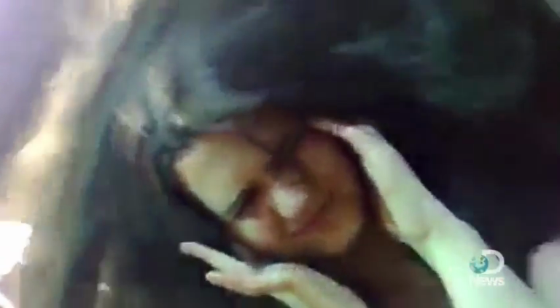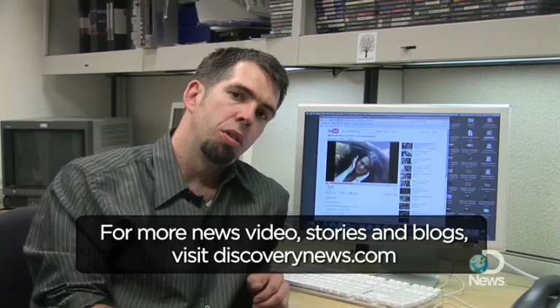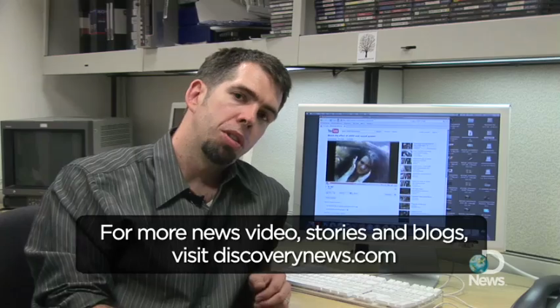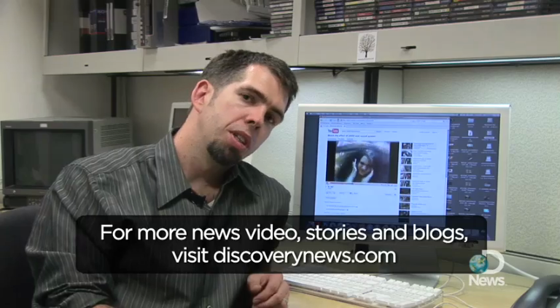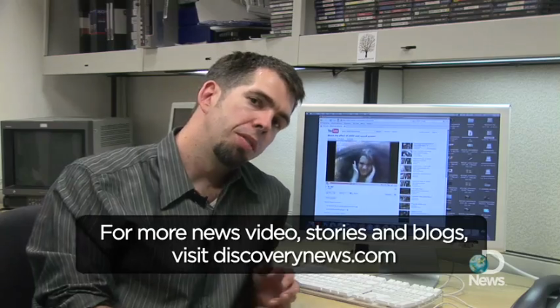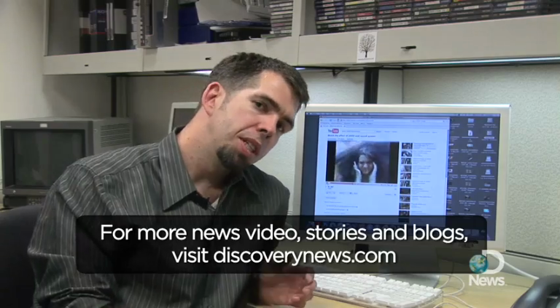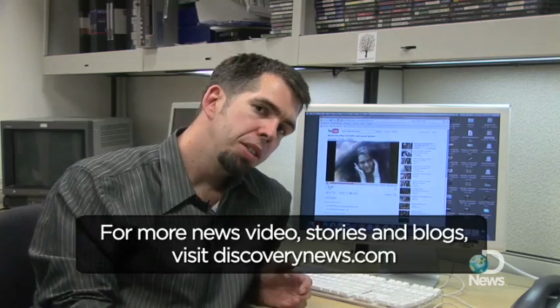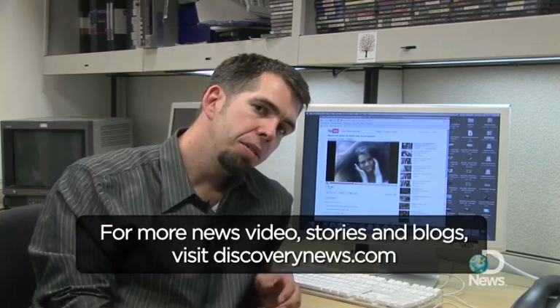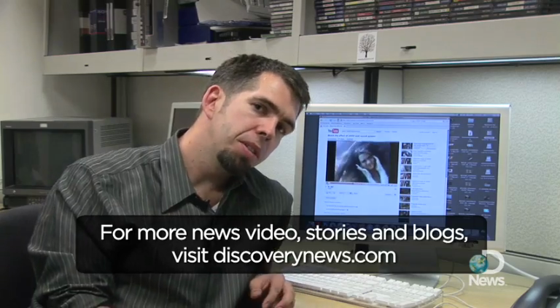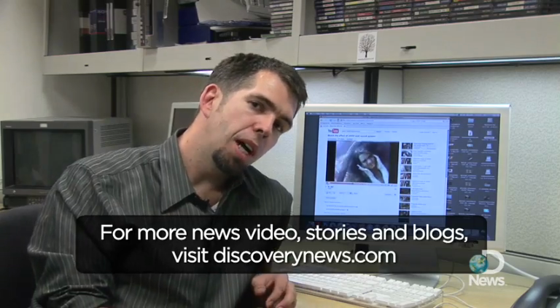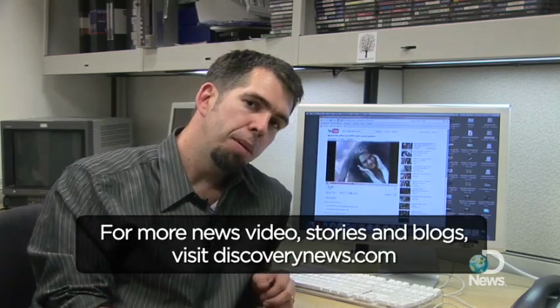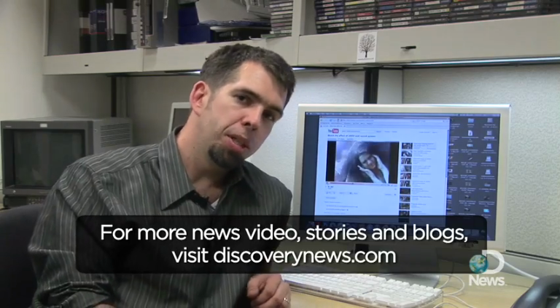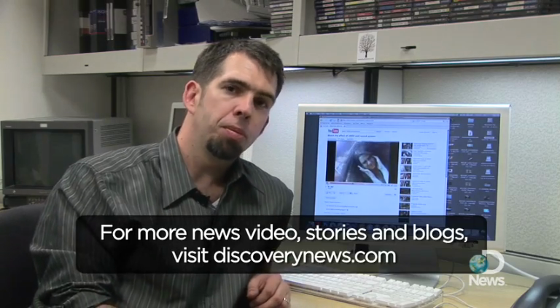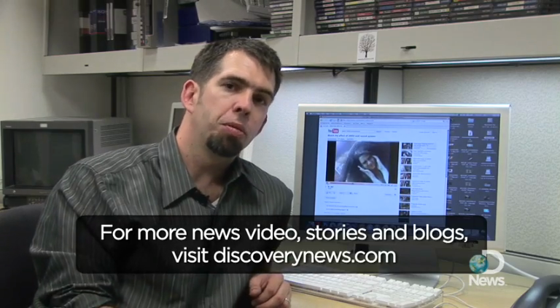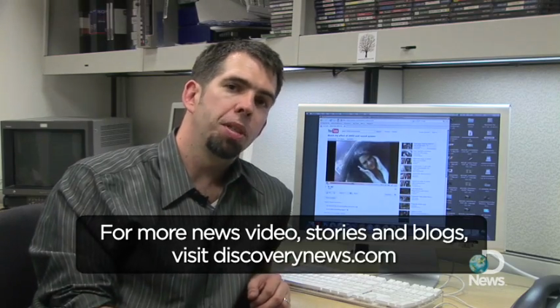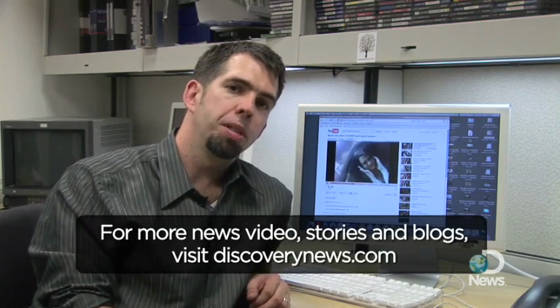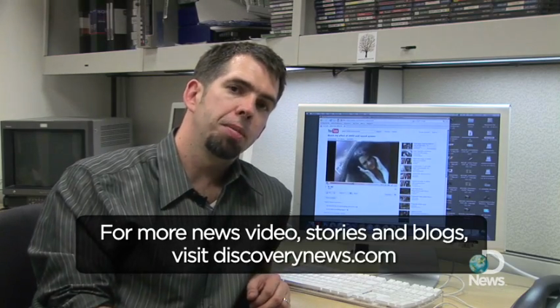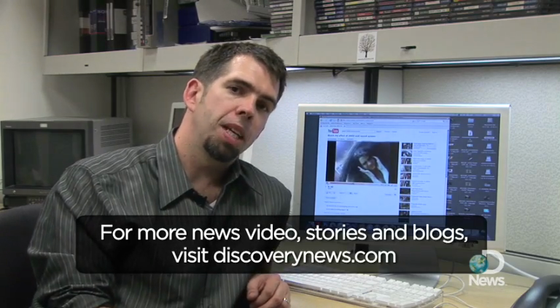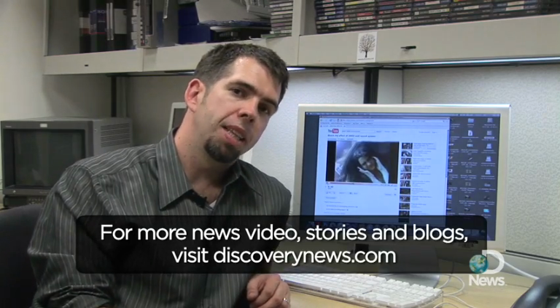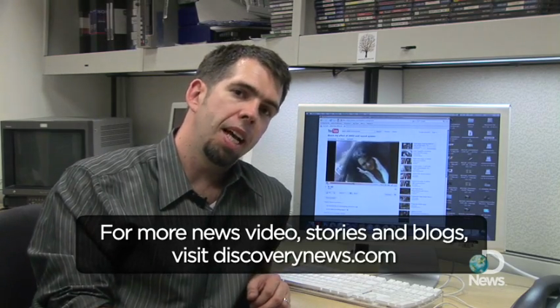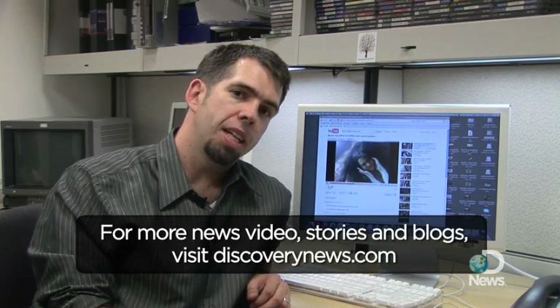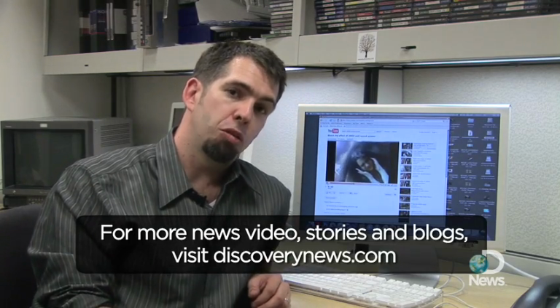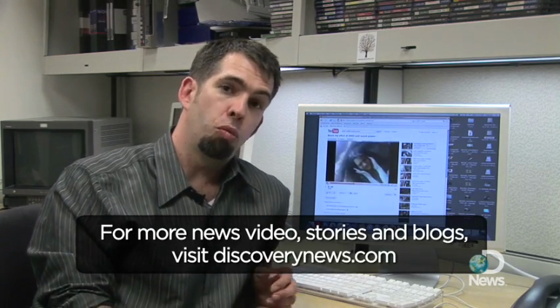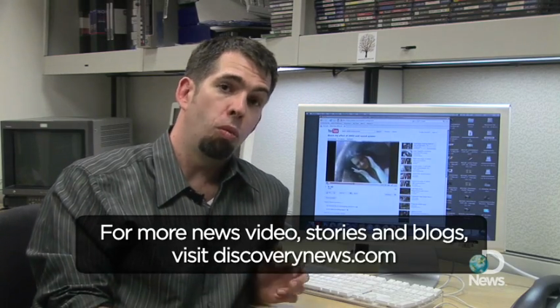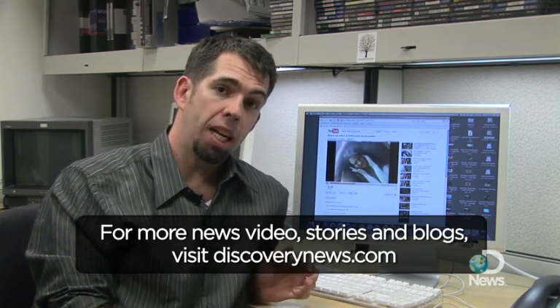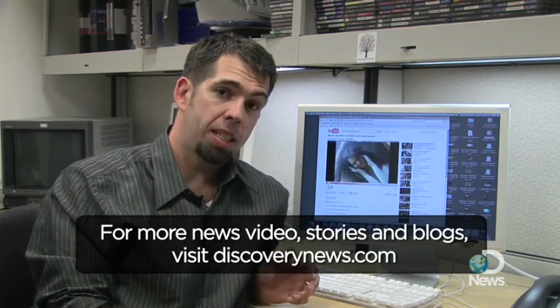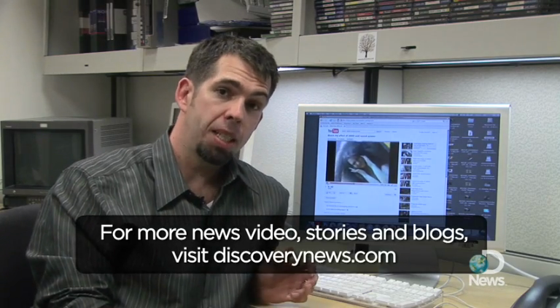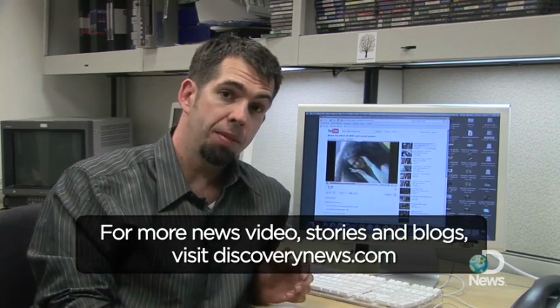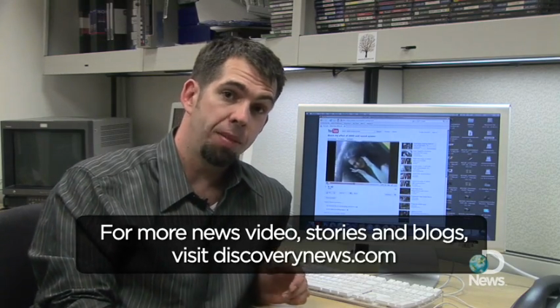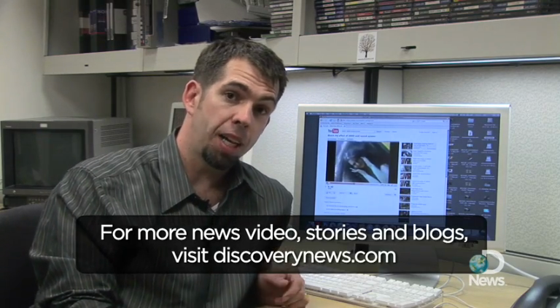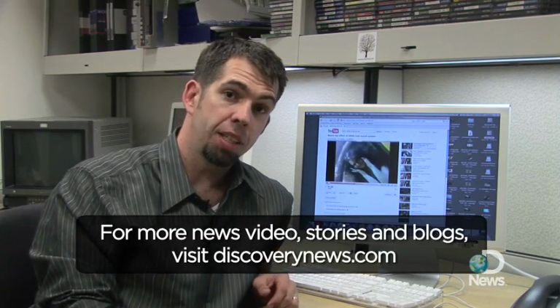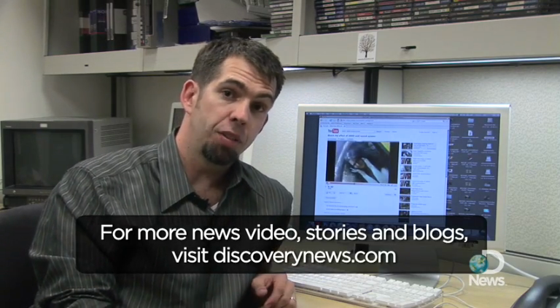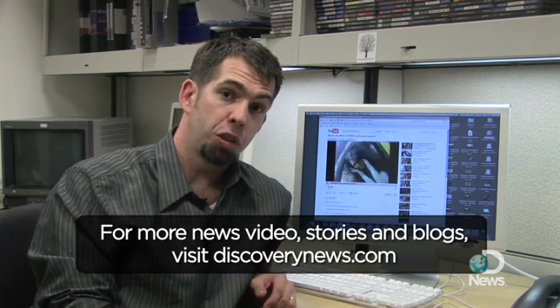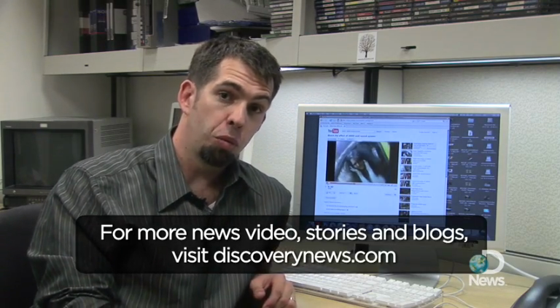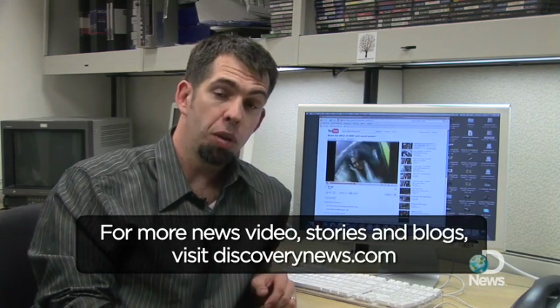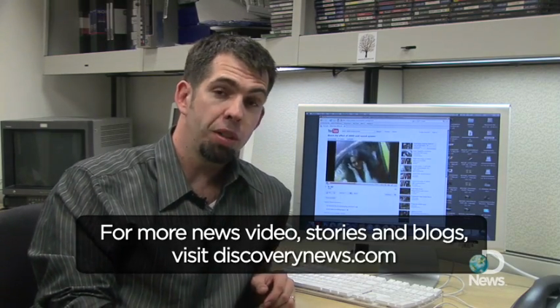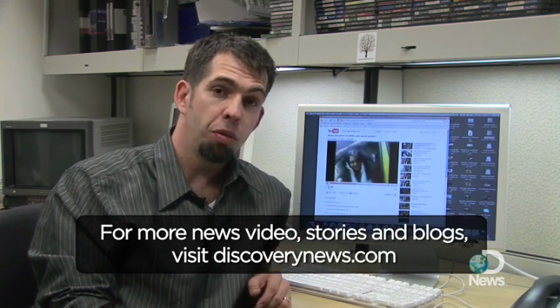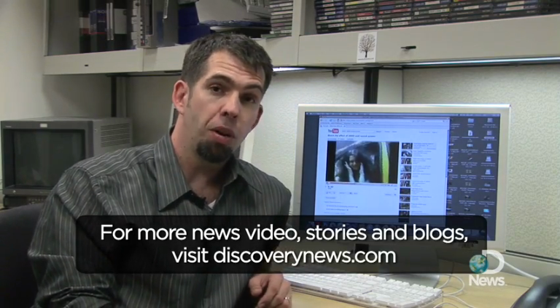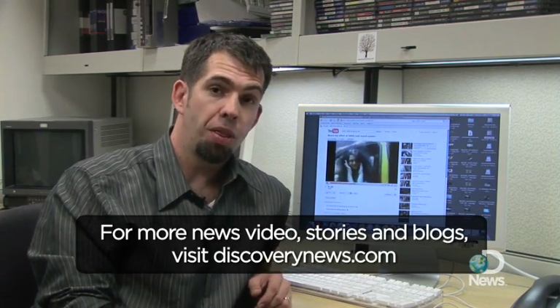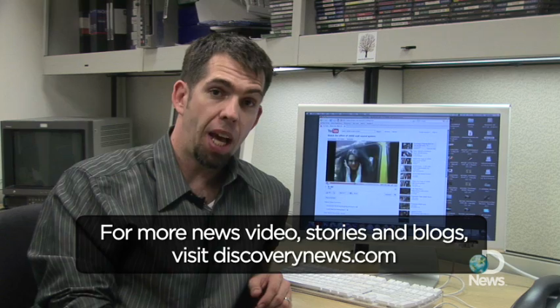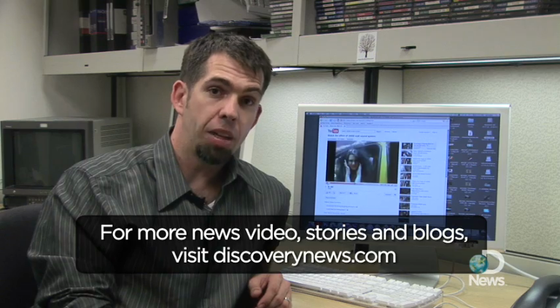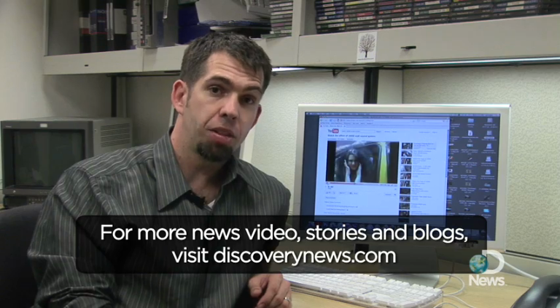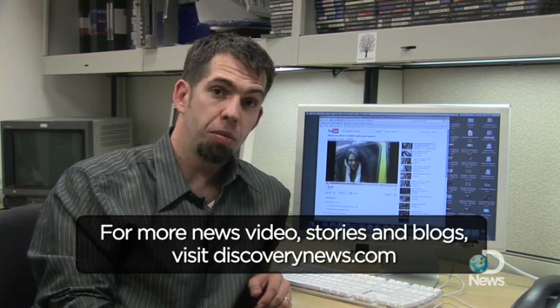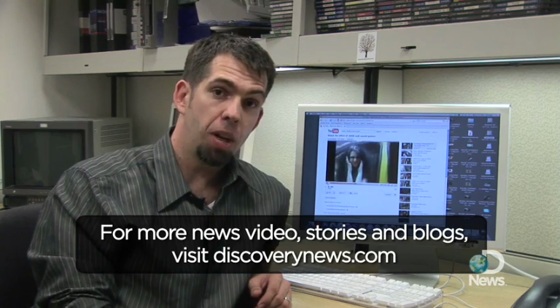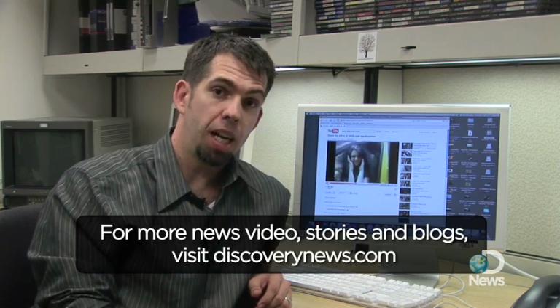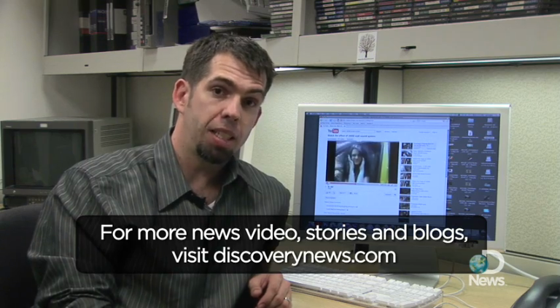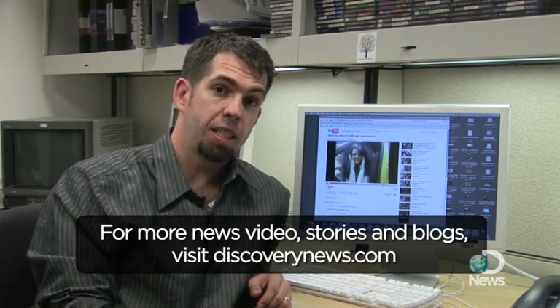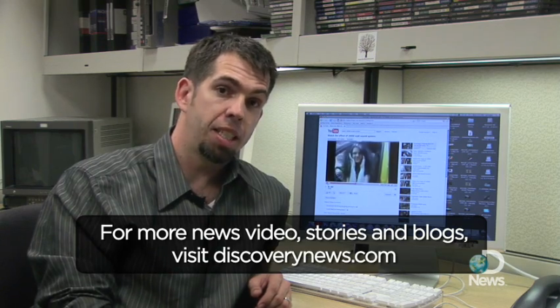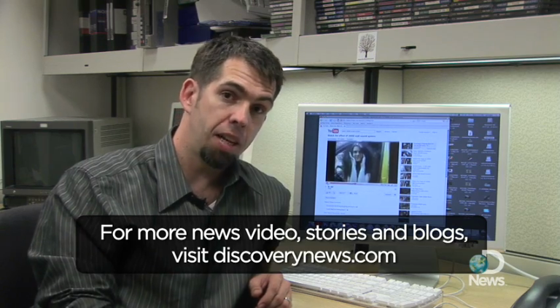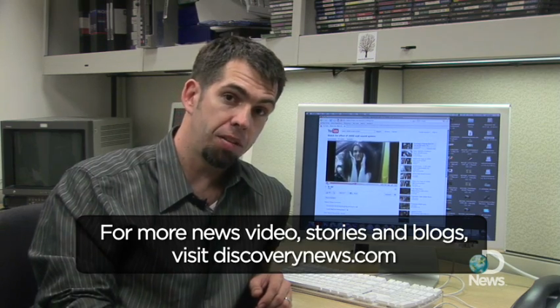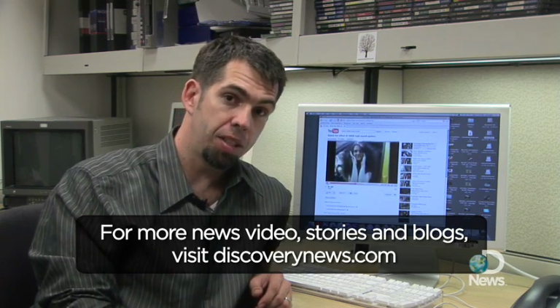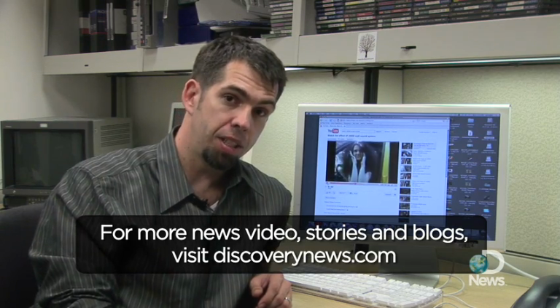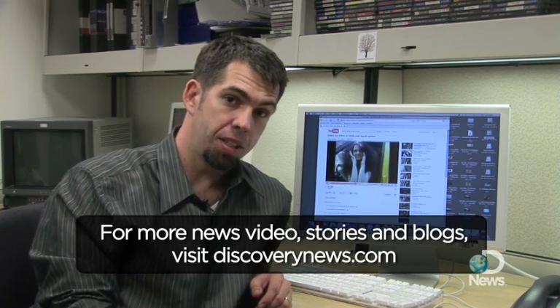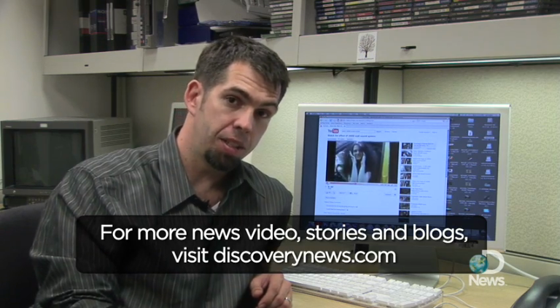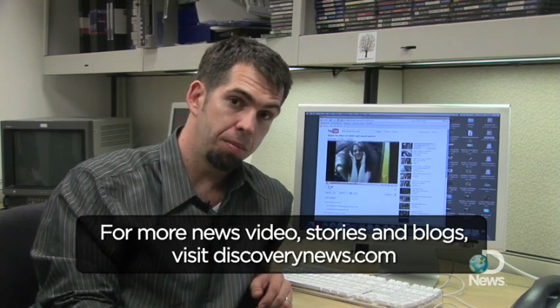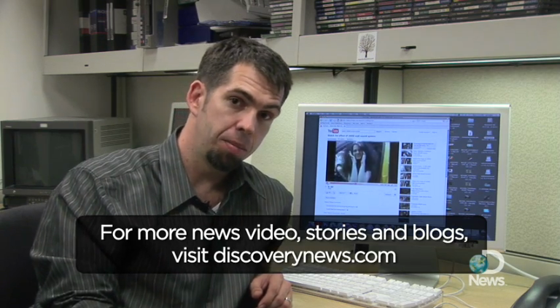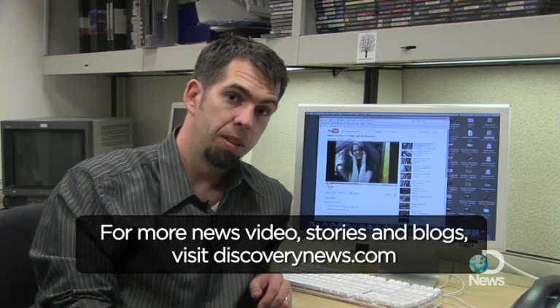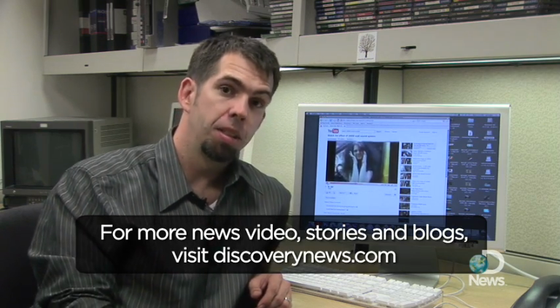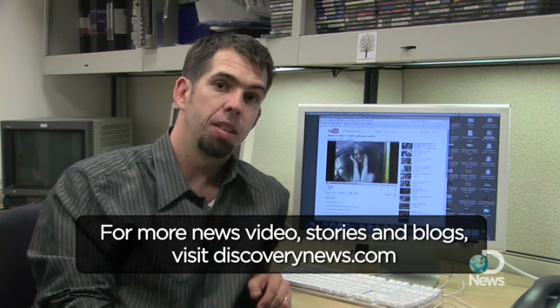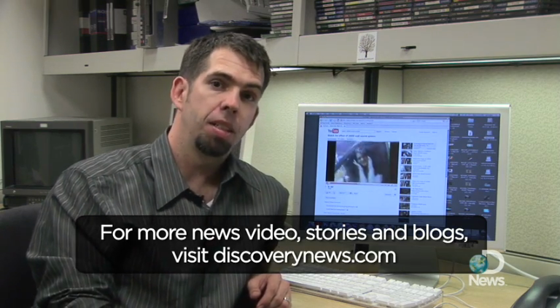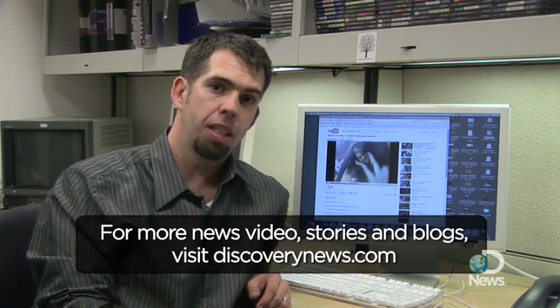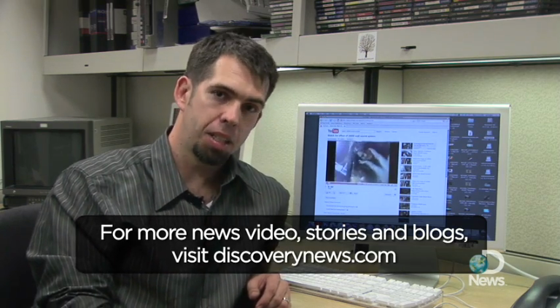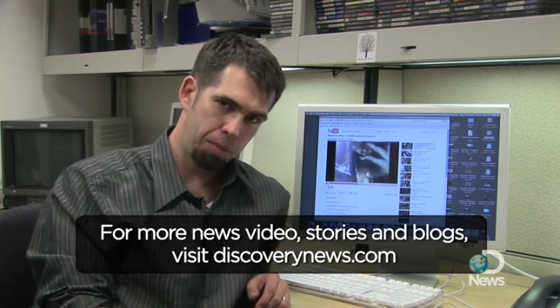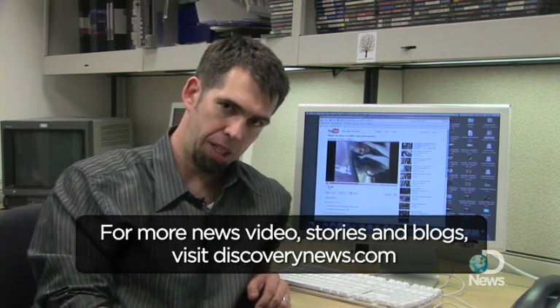For Discovery News, I'm James Williams, and that's the effect of a 24,000 watt sound system explained.